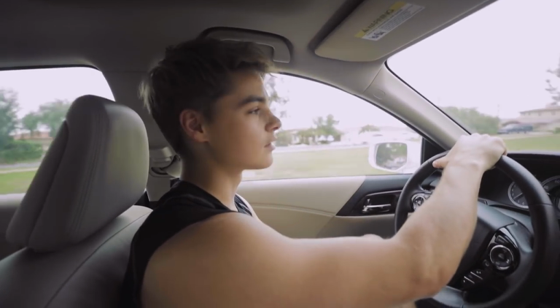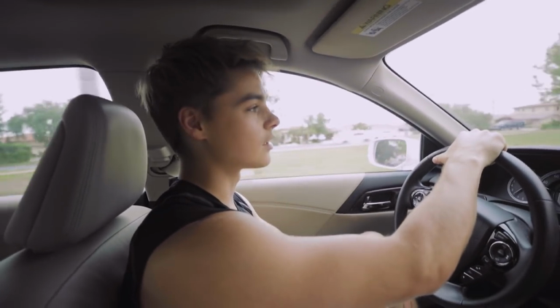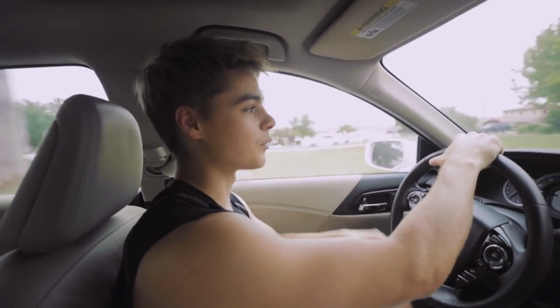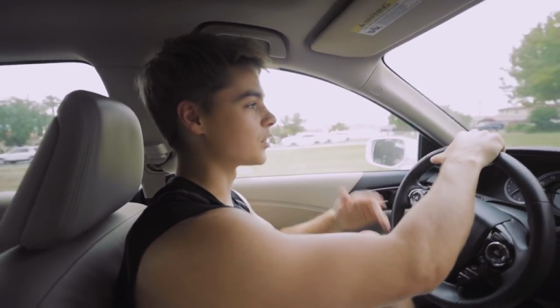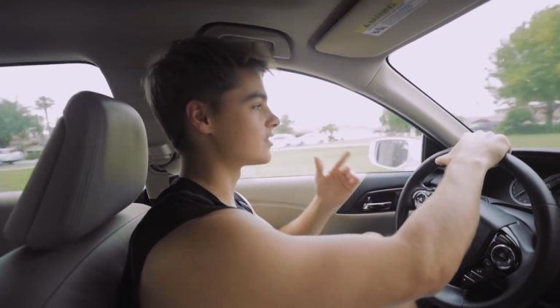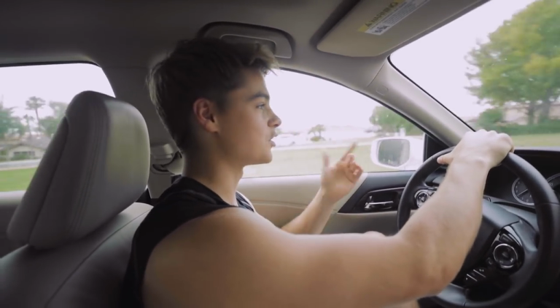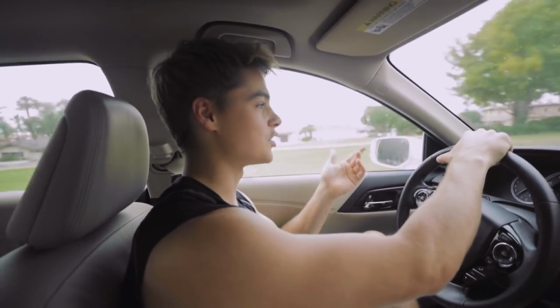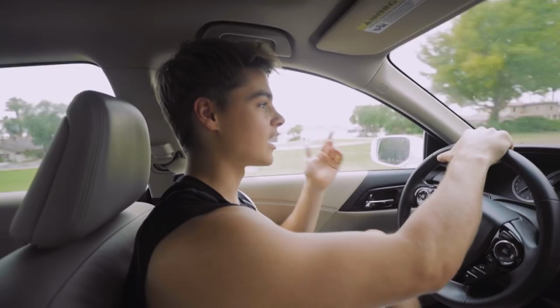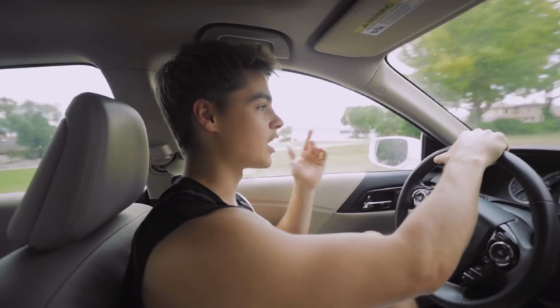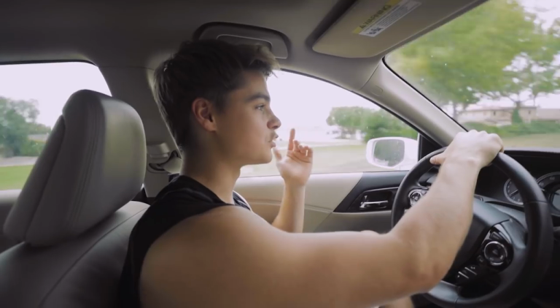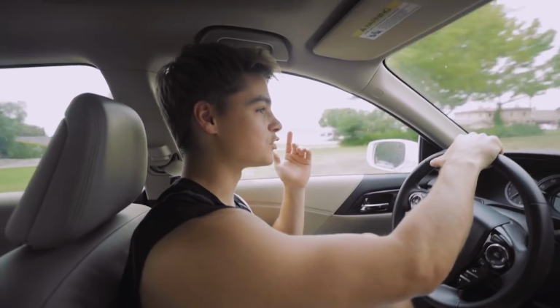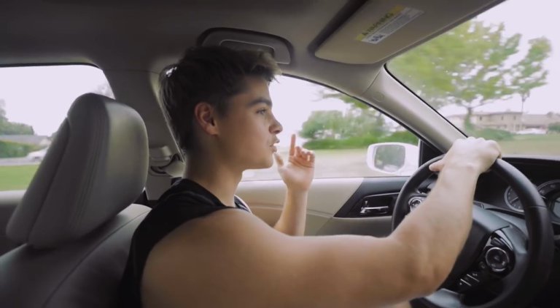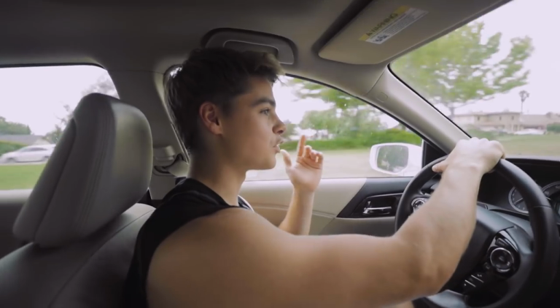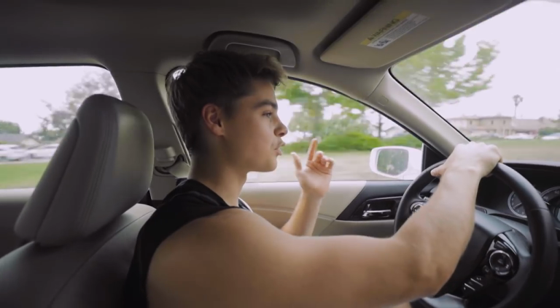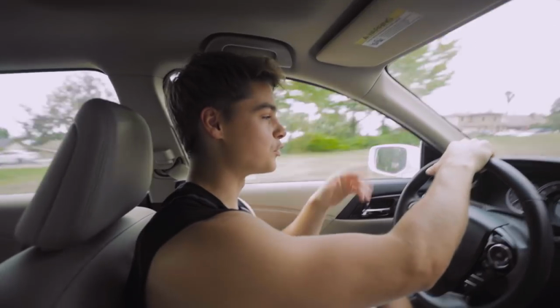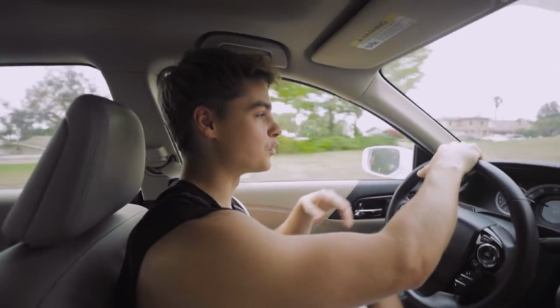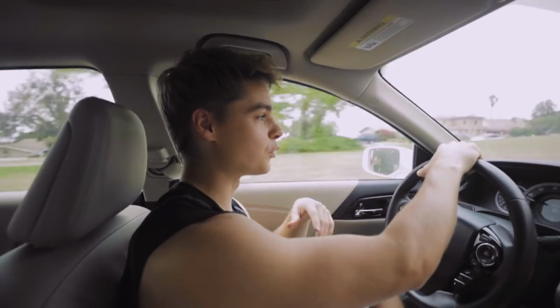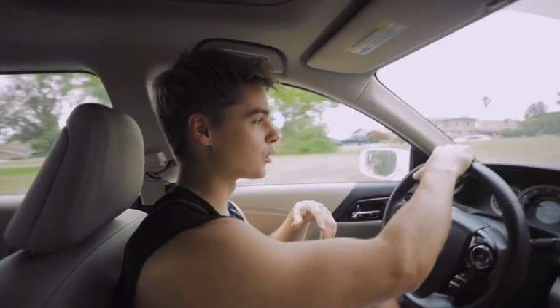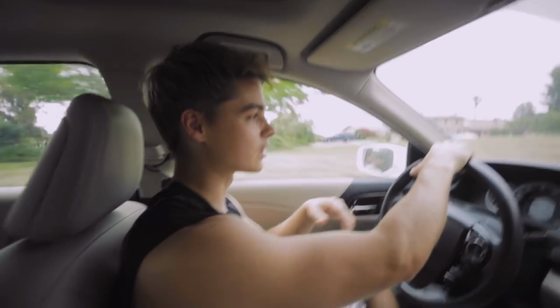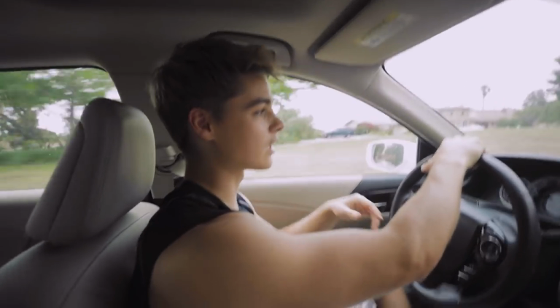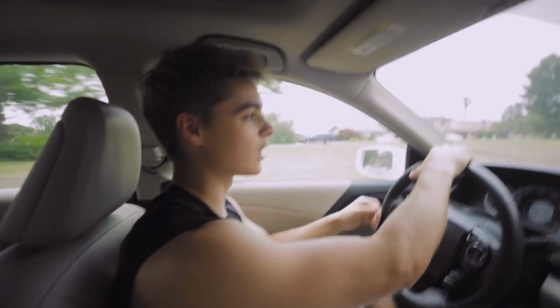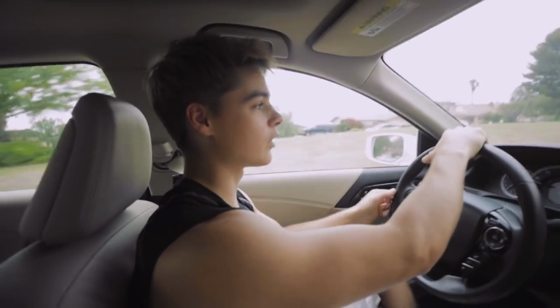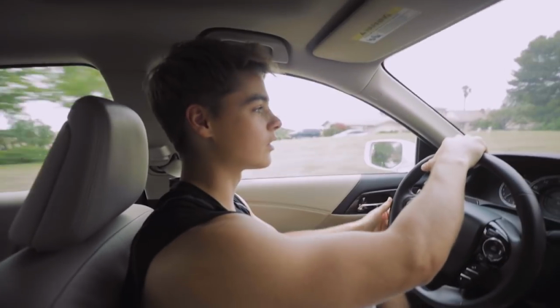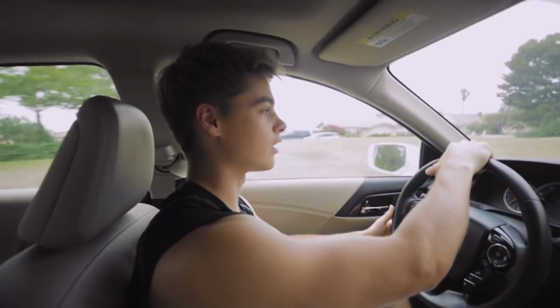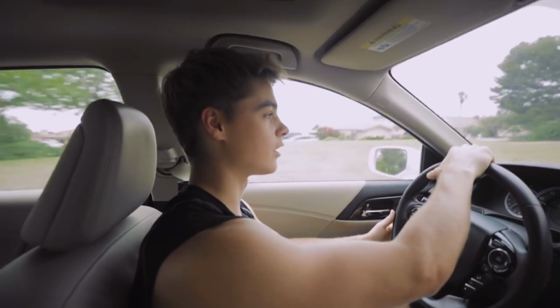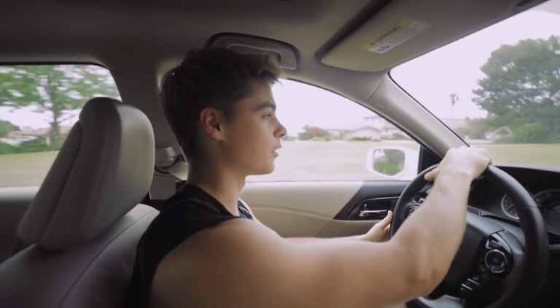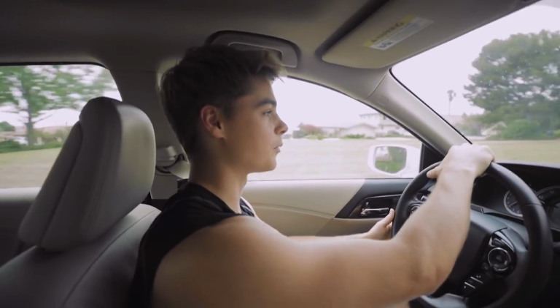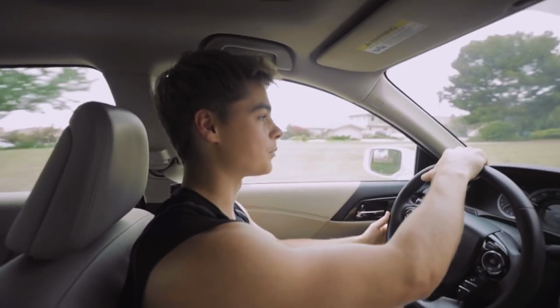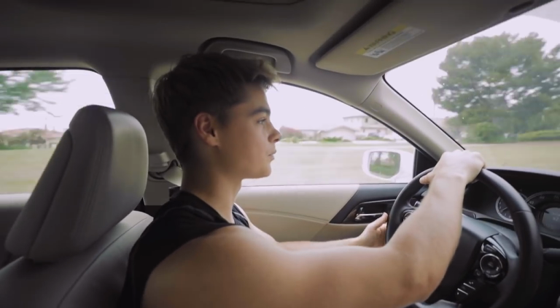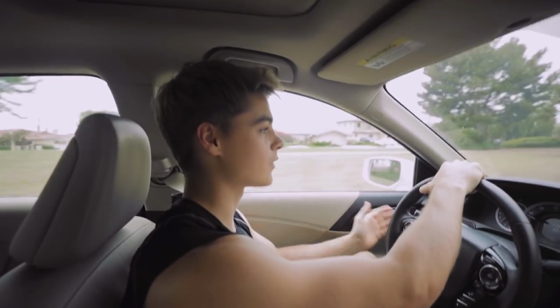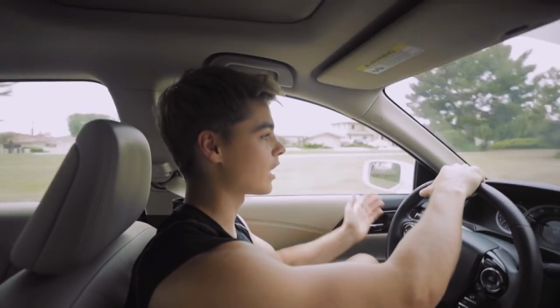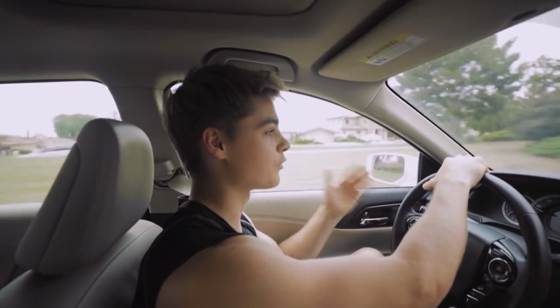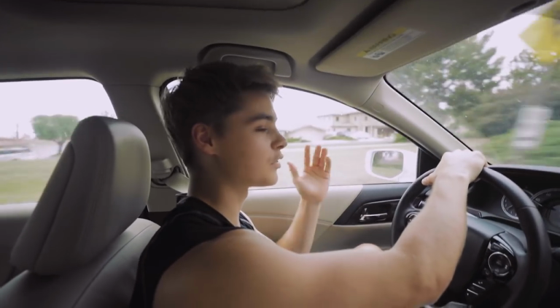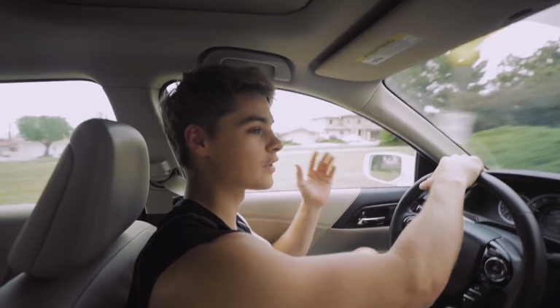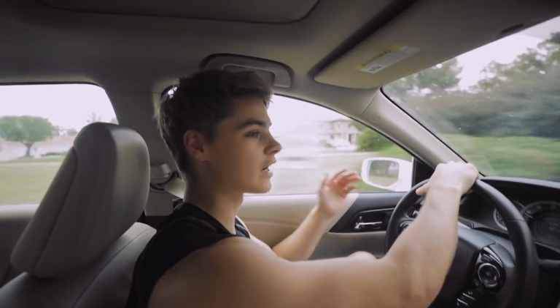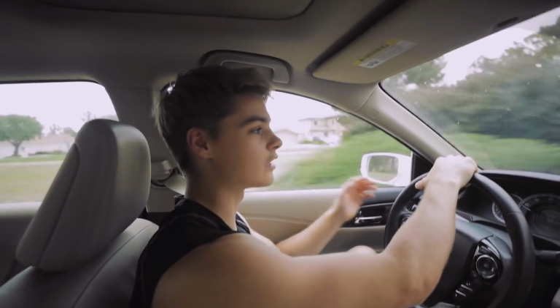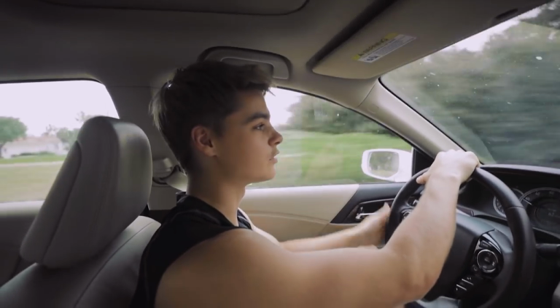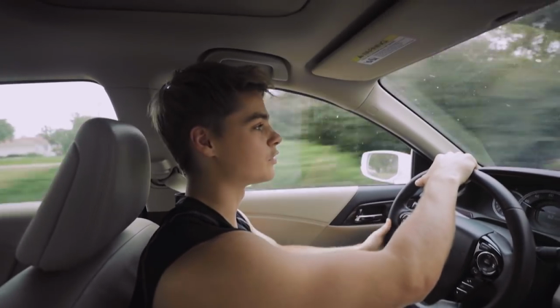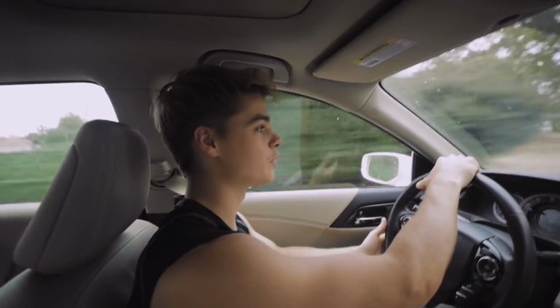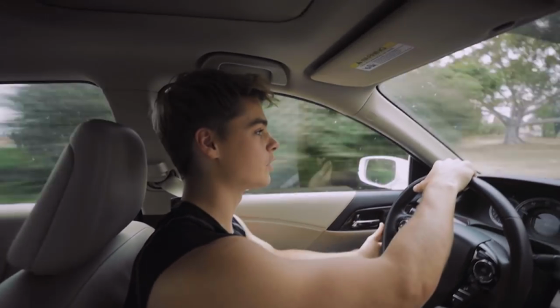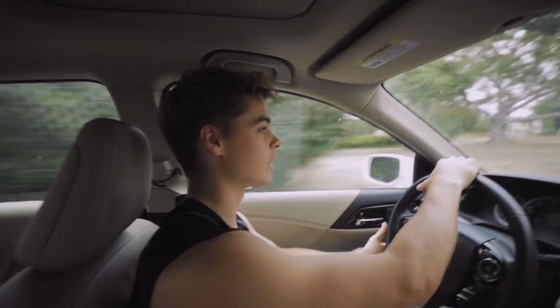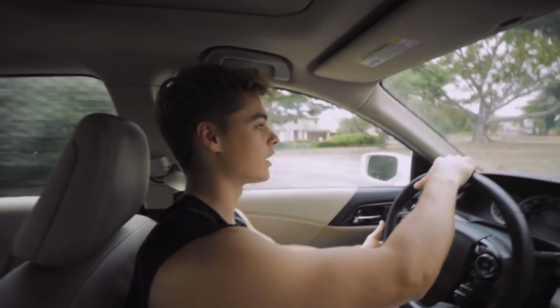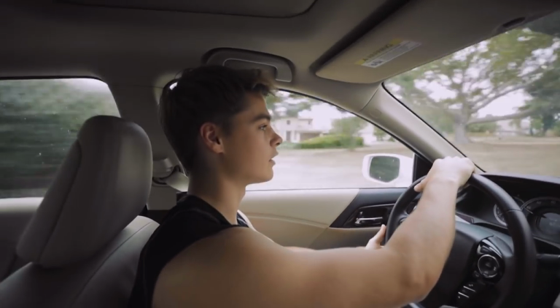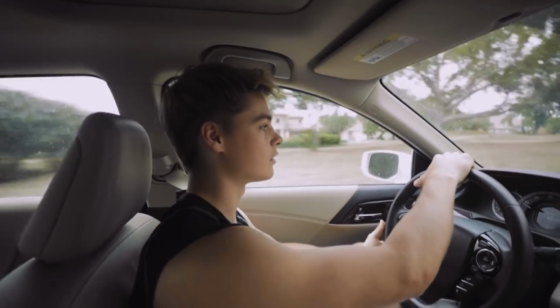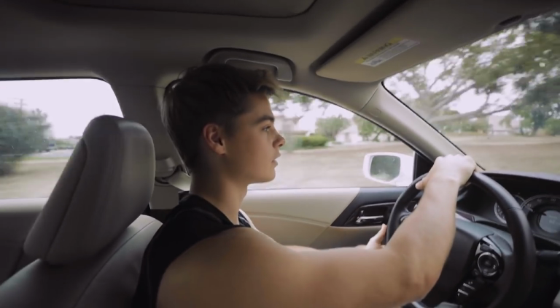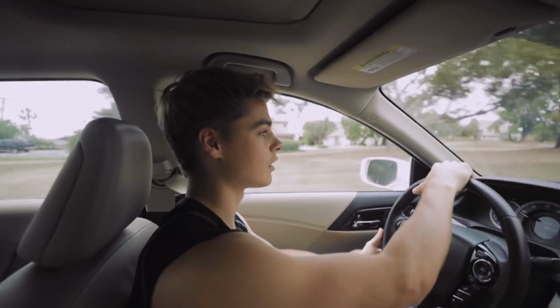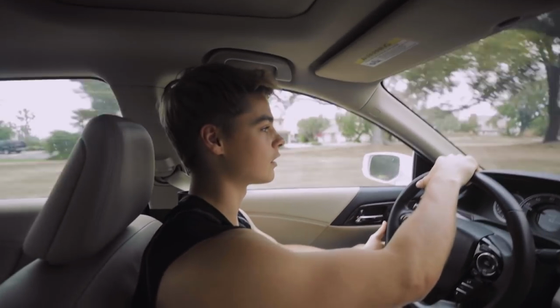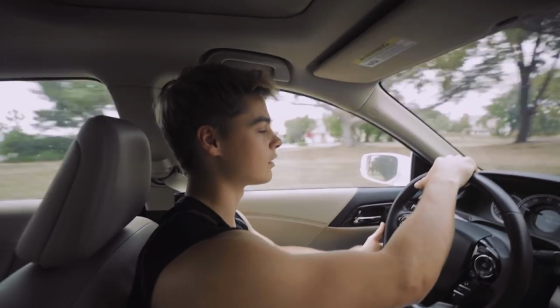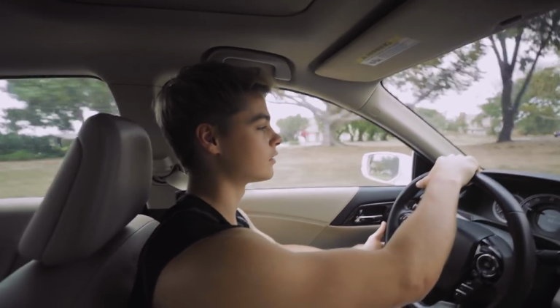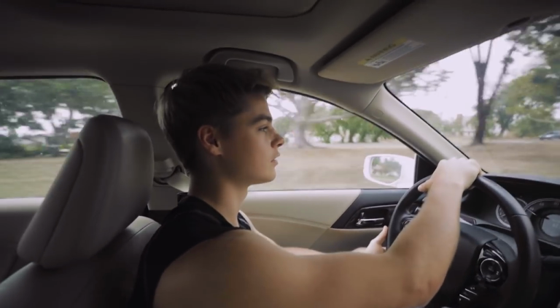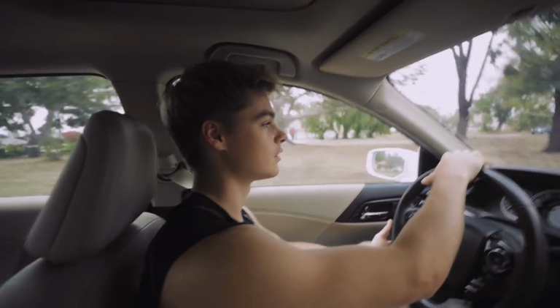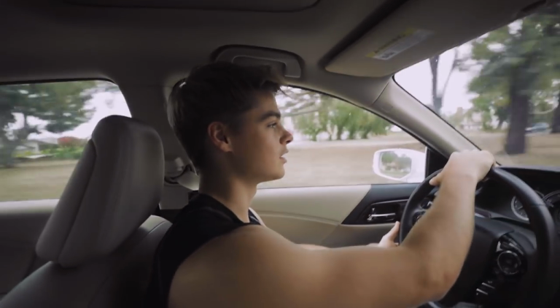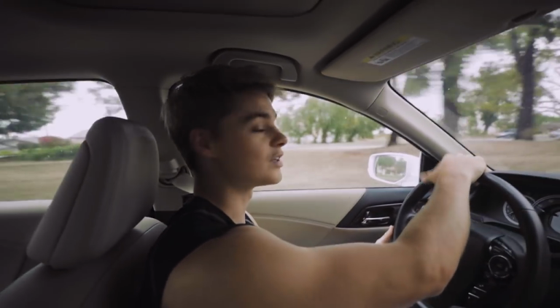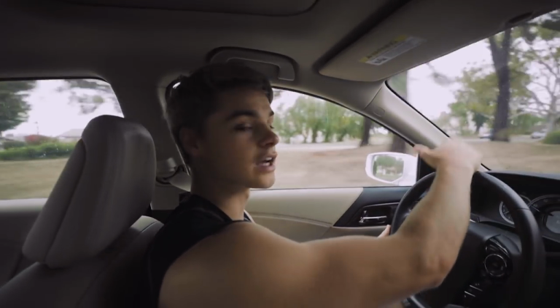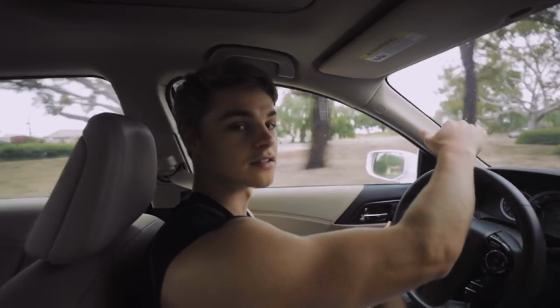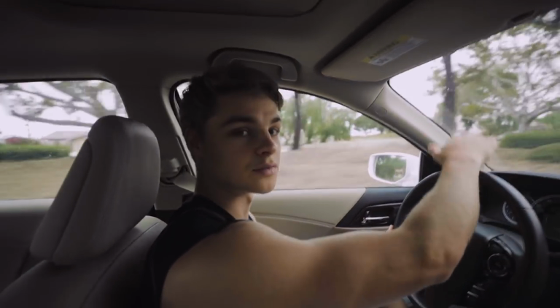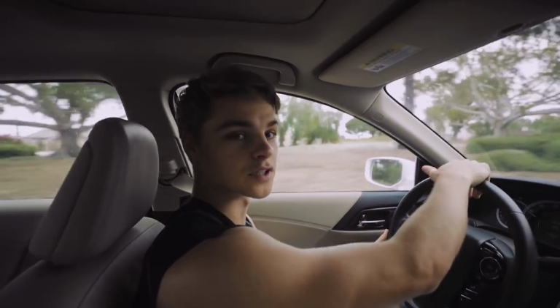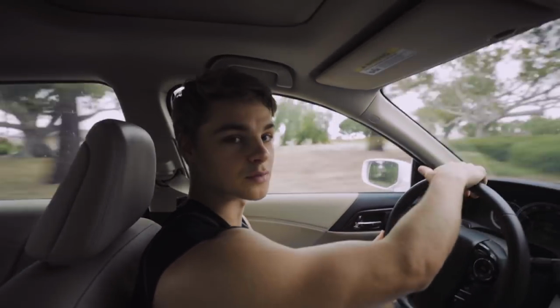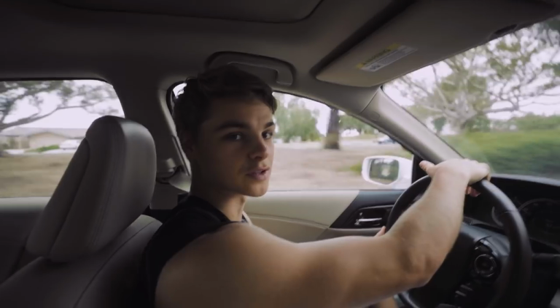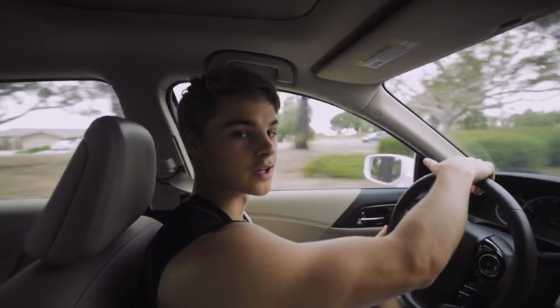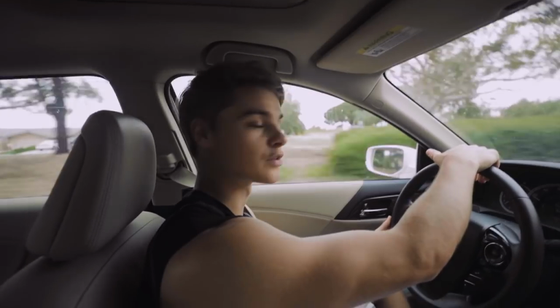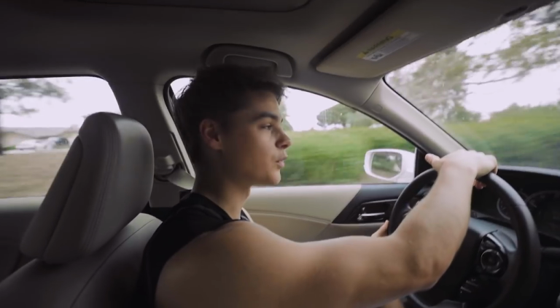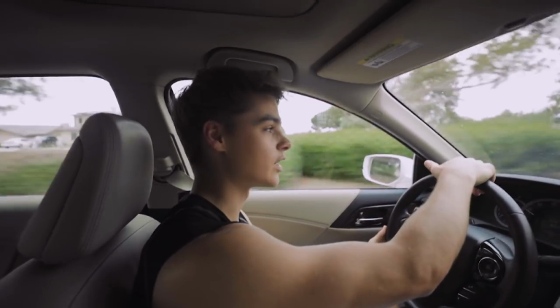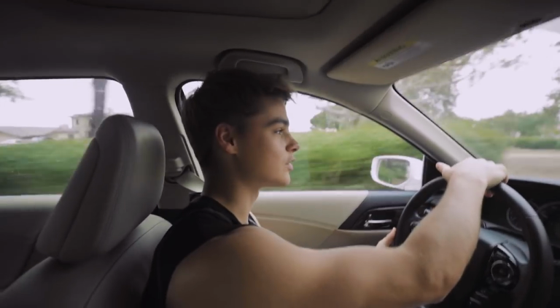I'm going to take you guys through the workout, everything I do, and give you guys some tips along the way.